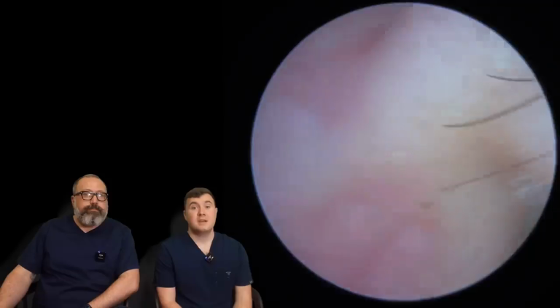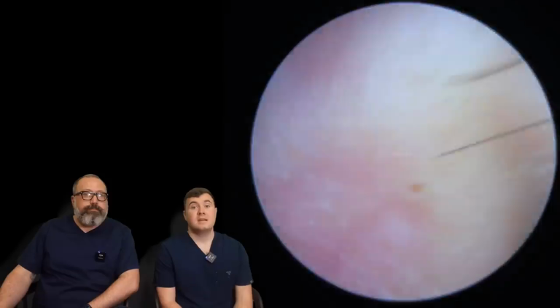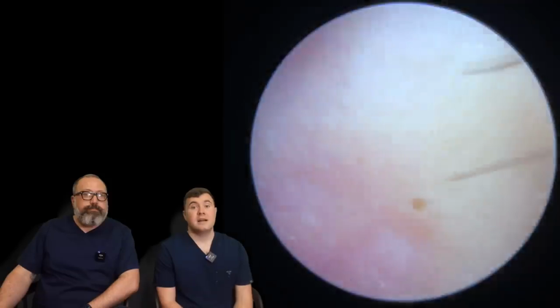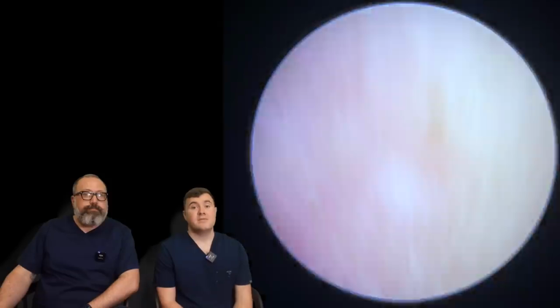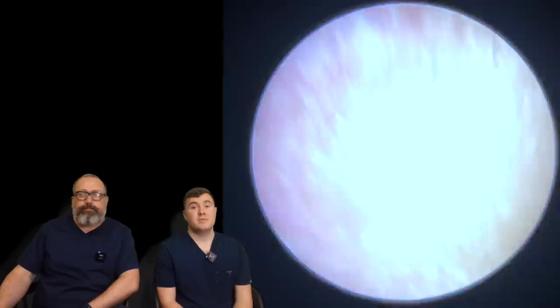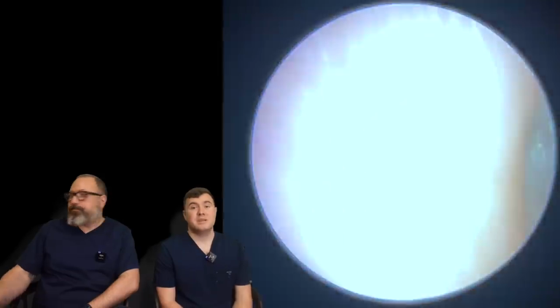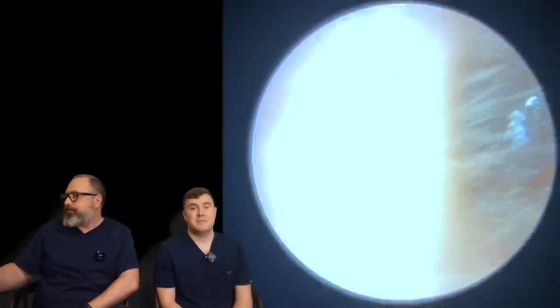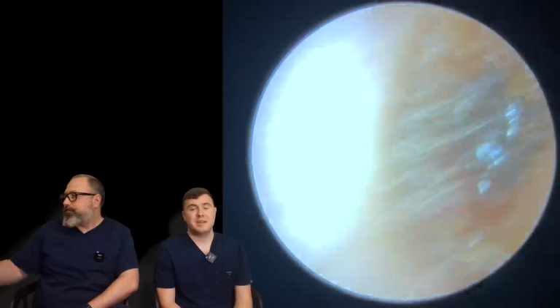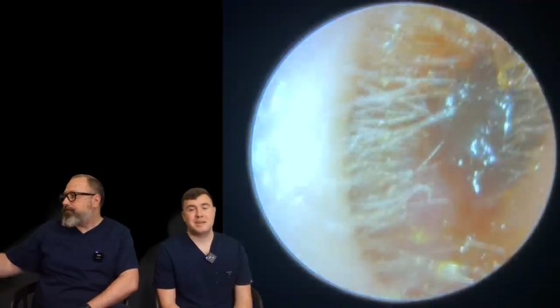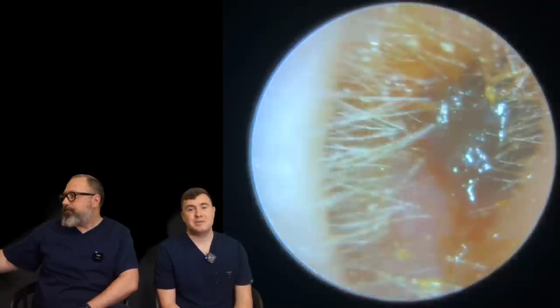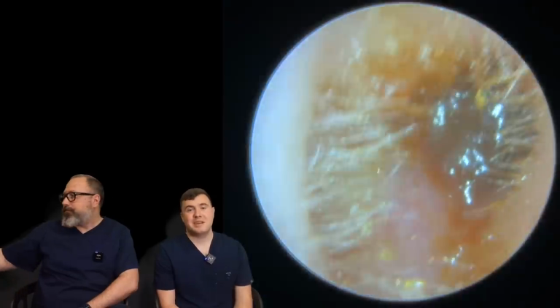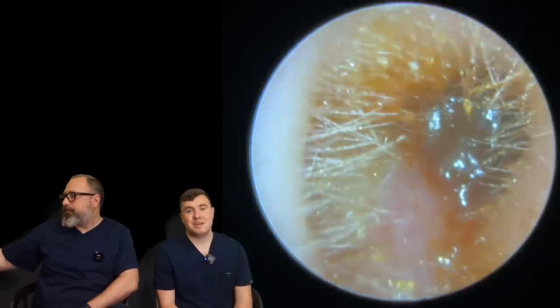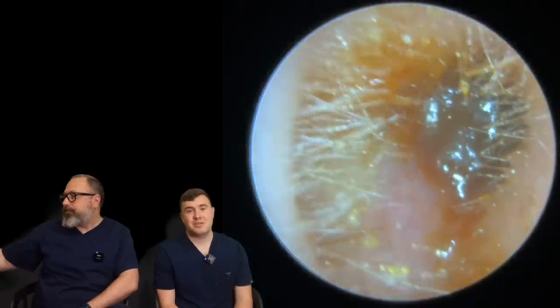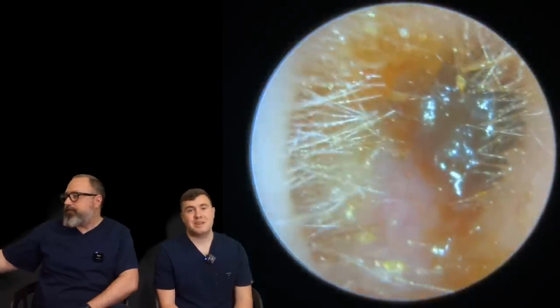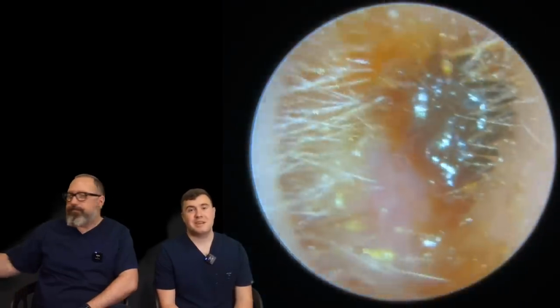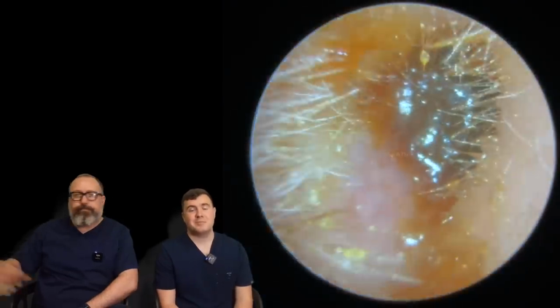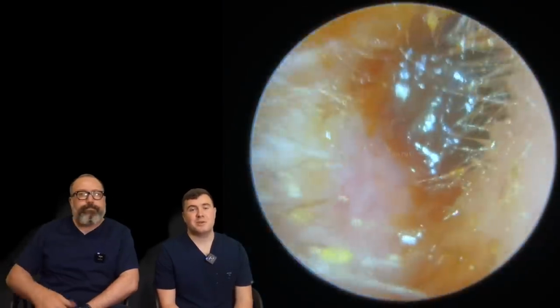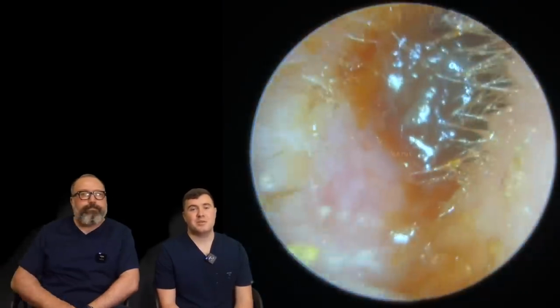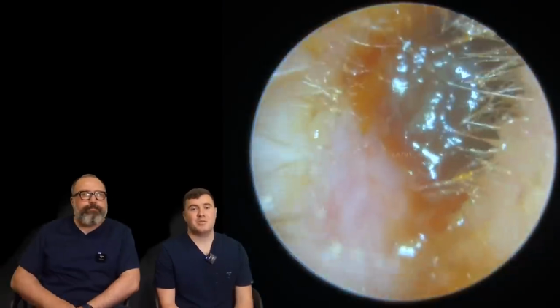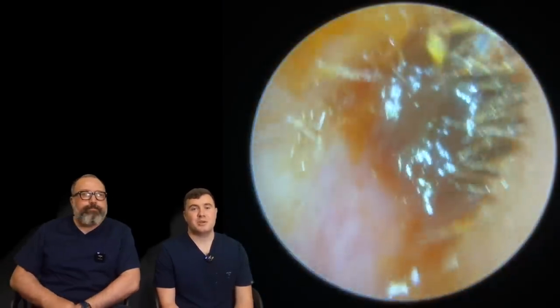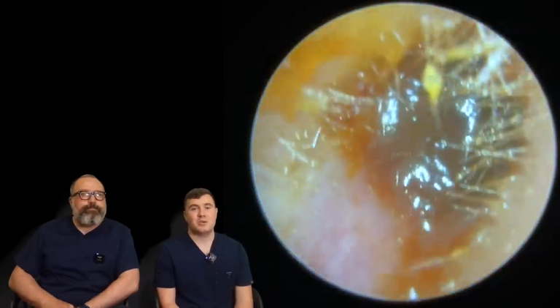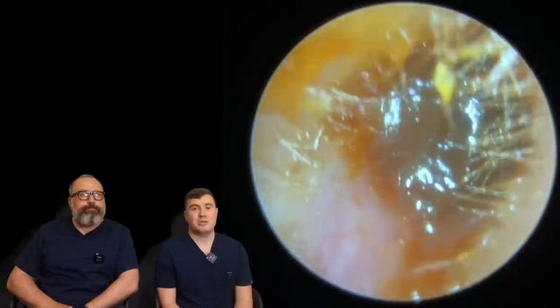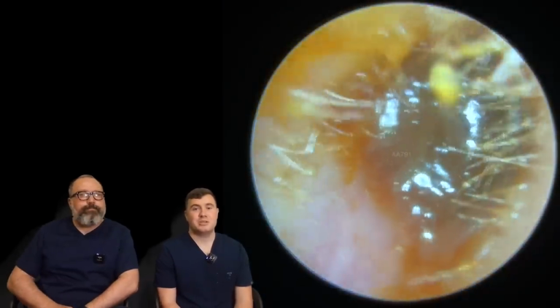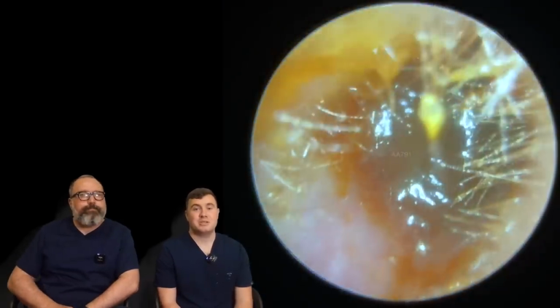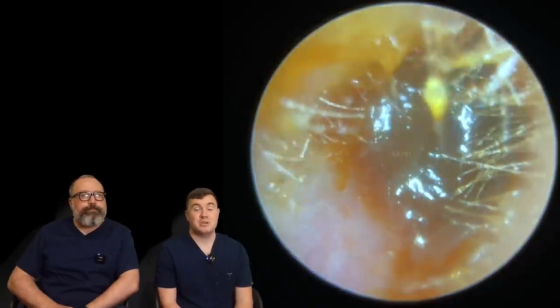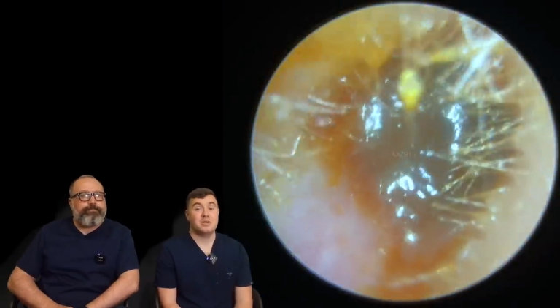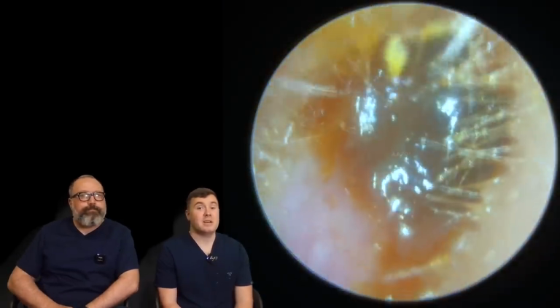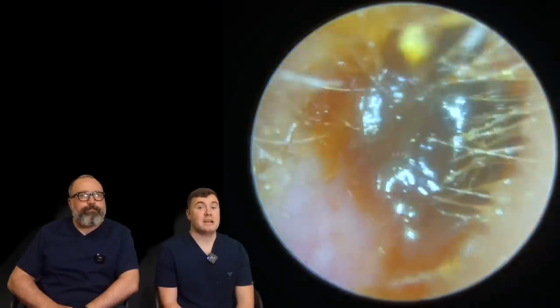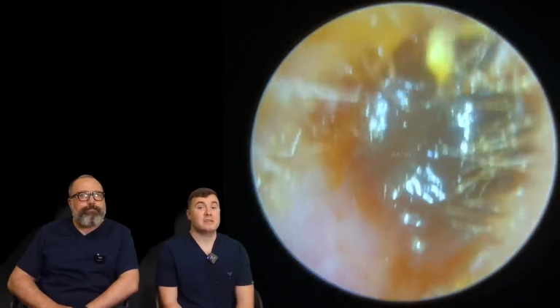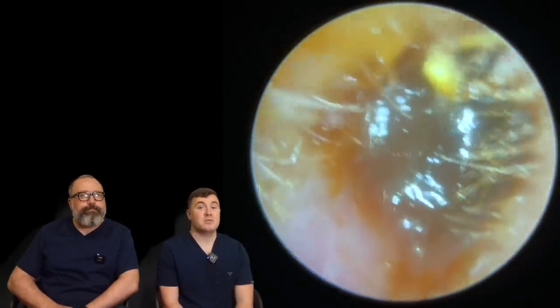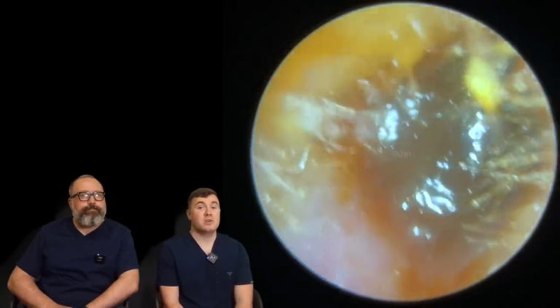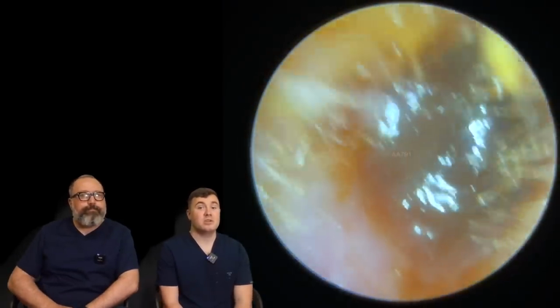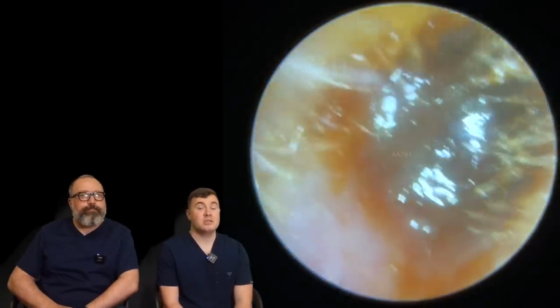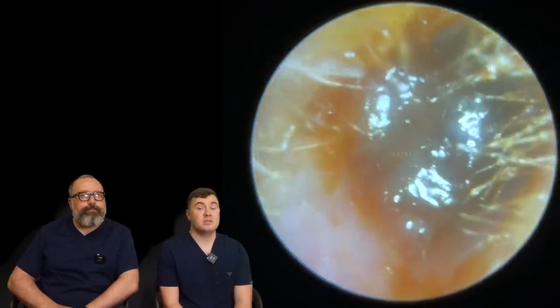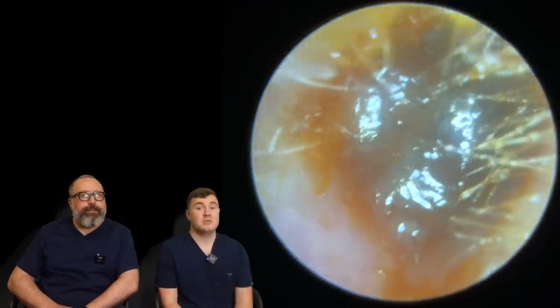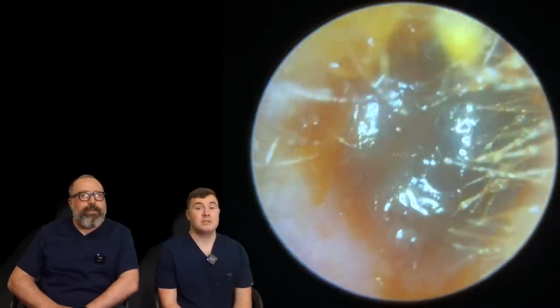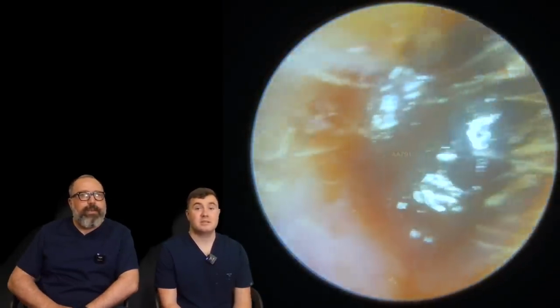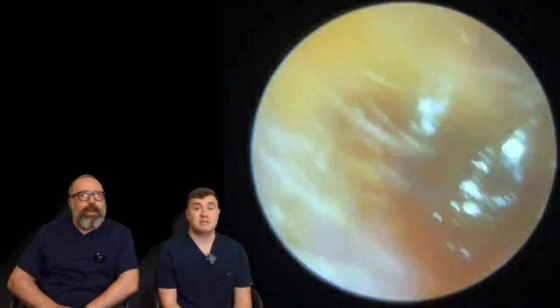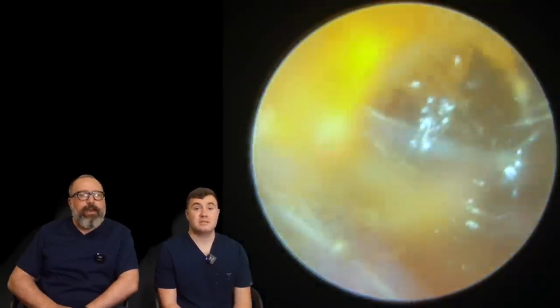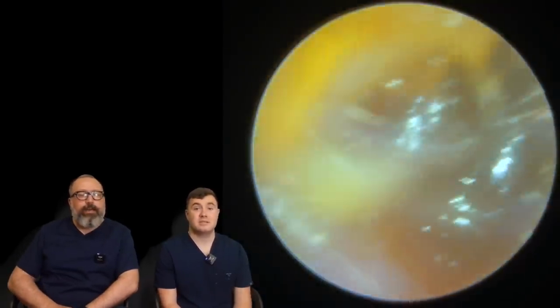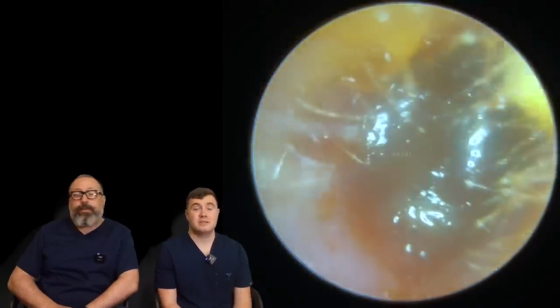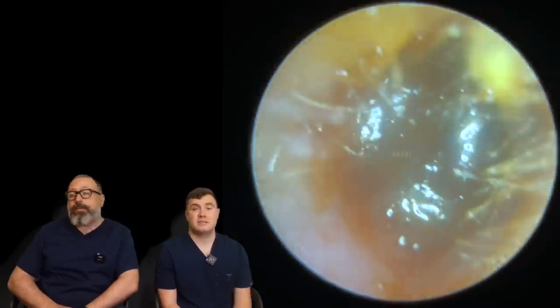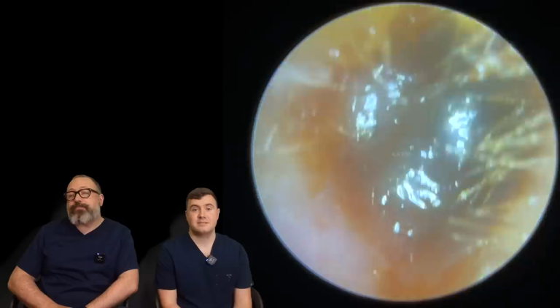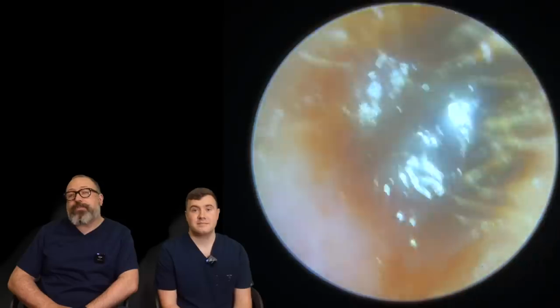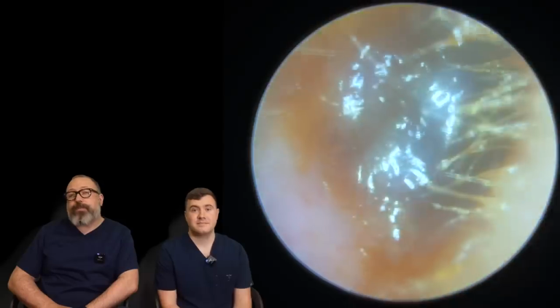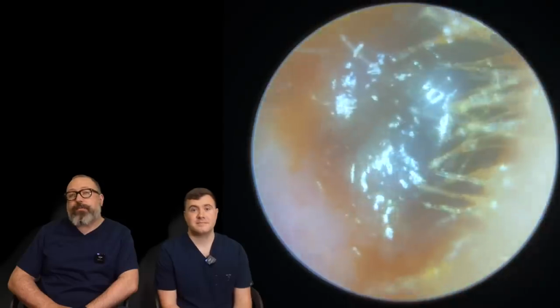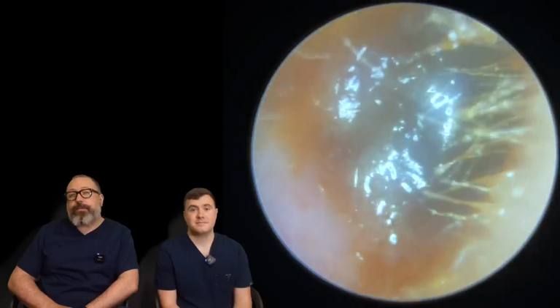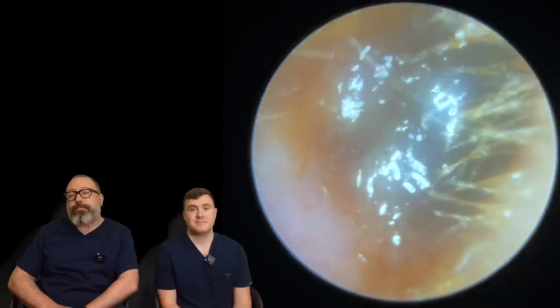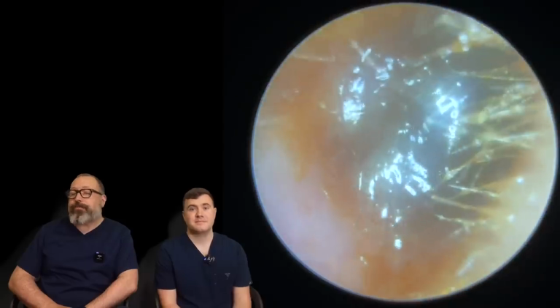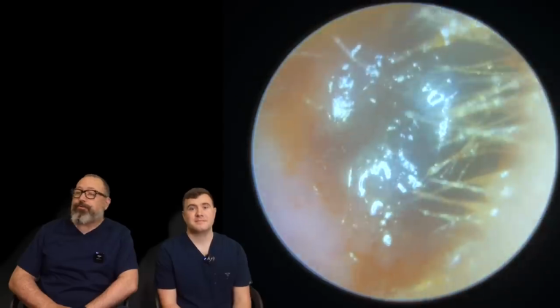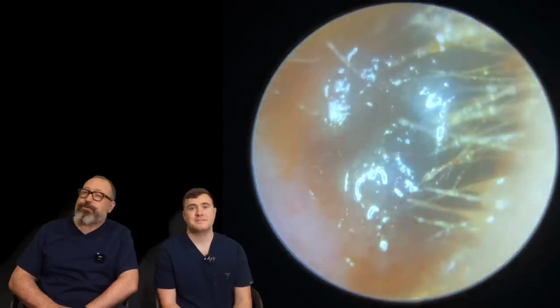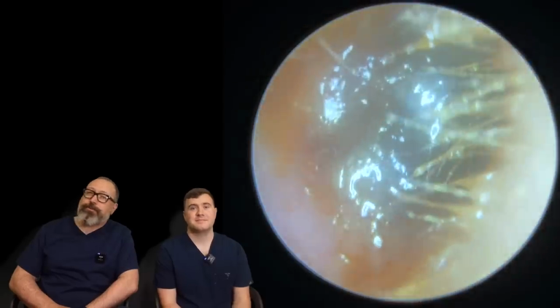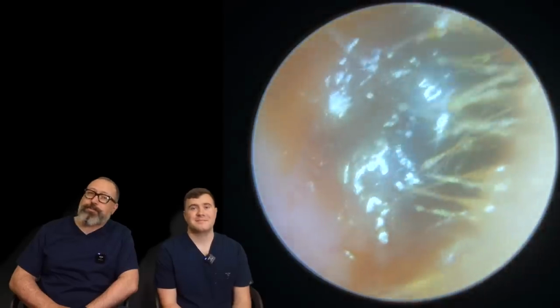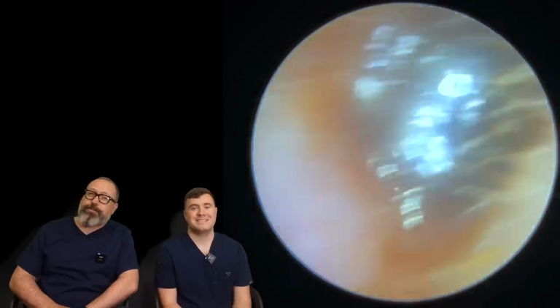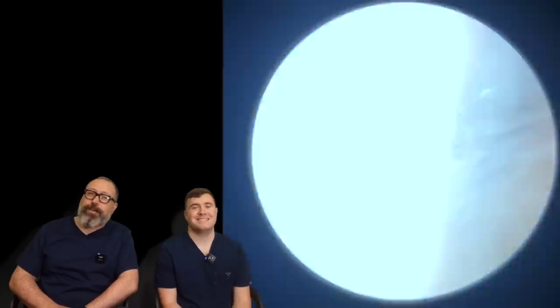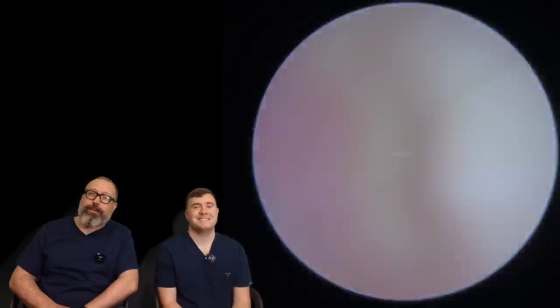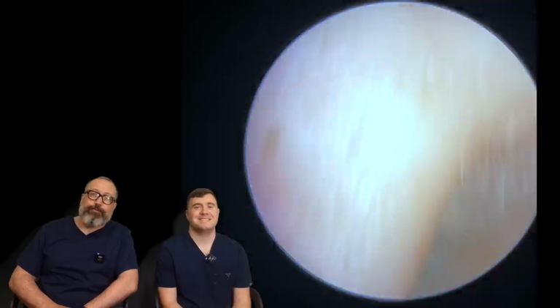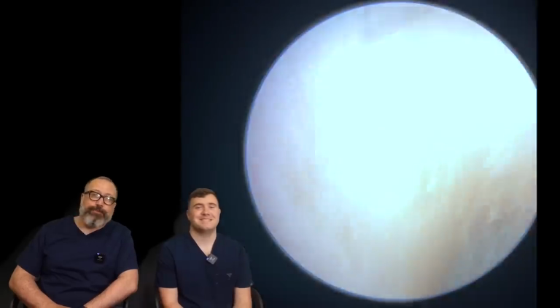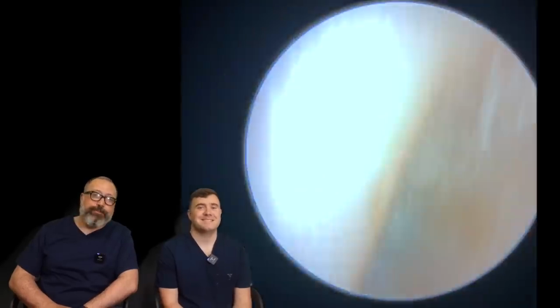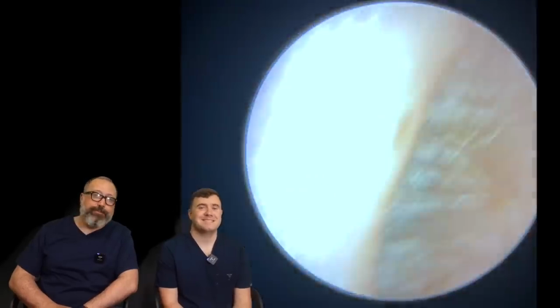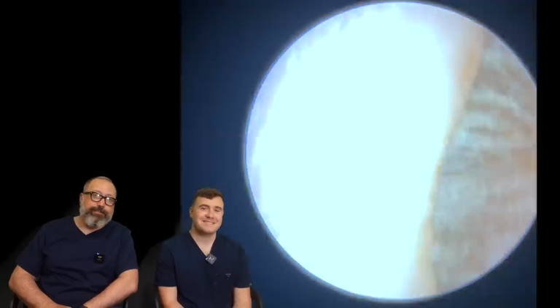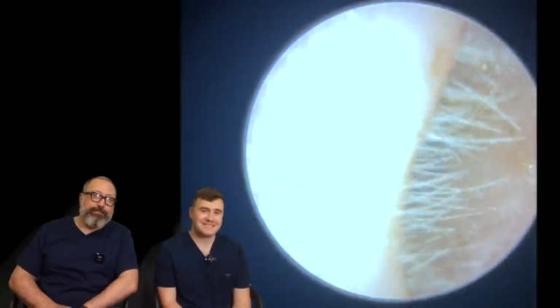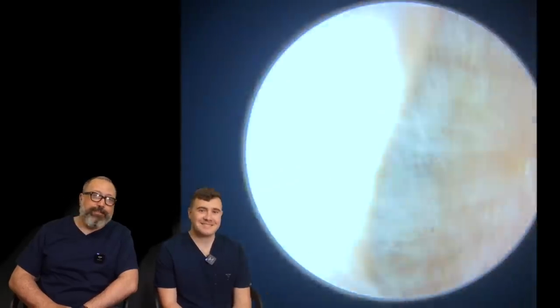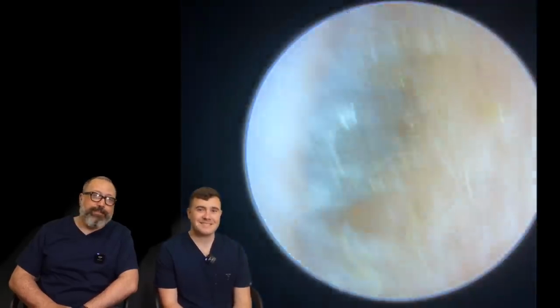Hi everybody, my name is Taylor Greene, I'm one of the audiologists here at Audiology Associates. My name is Rhys Farber, I'm the other audiologist here at Audiology Associates.